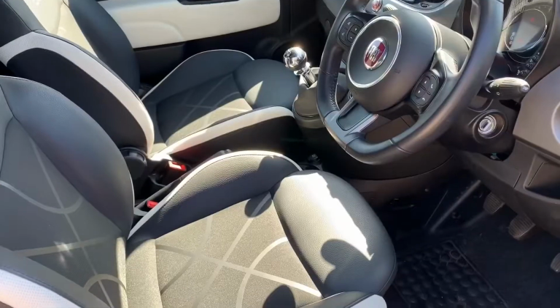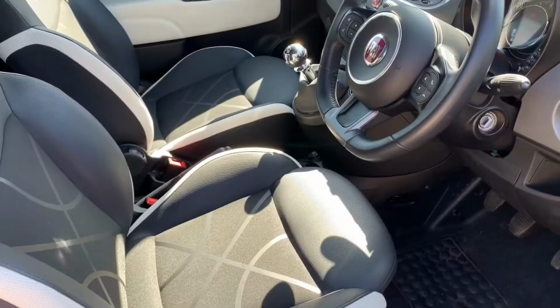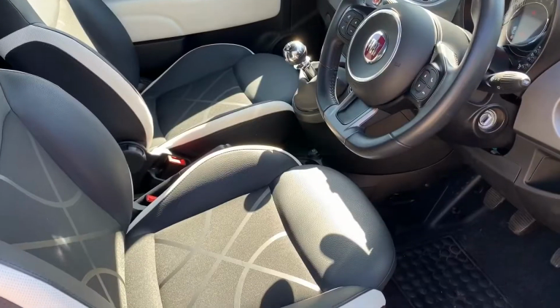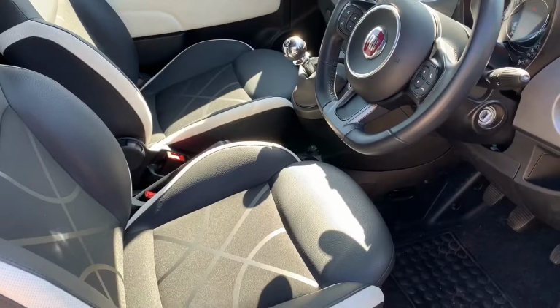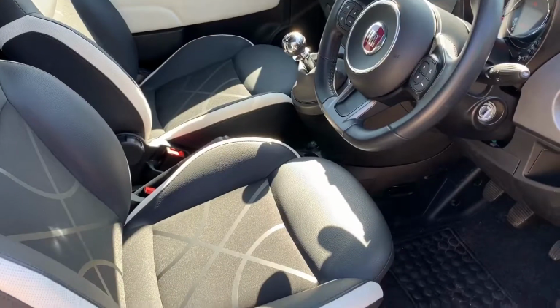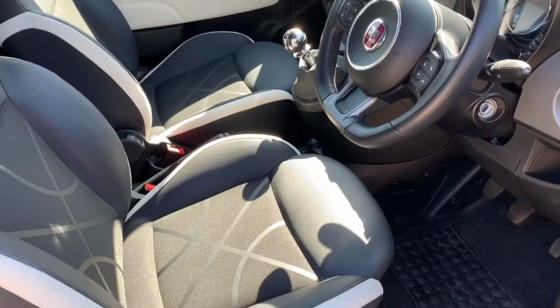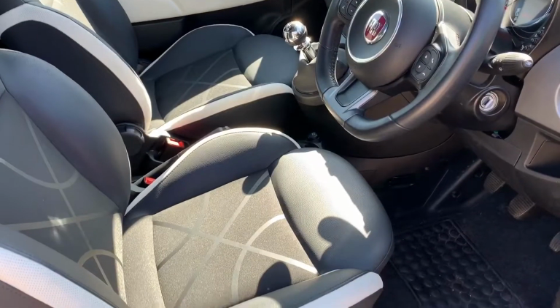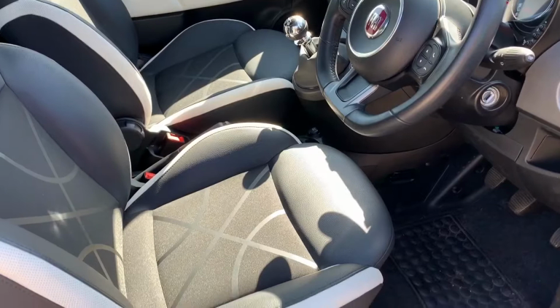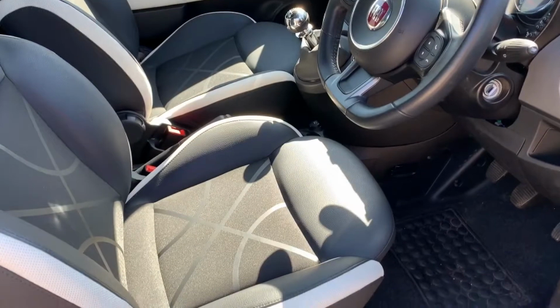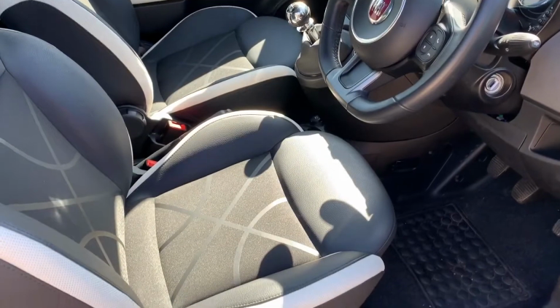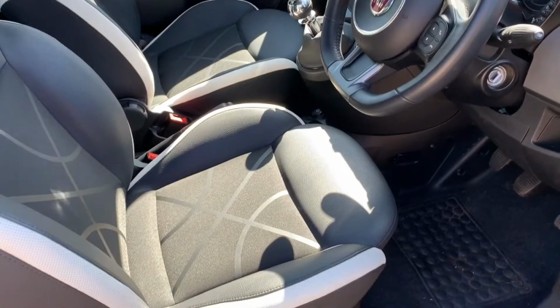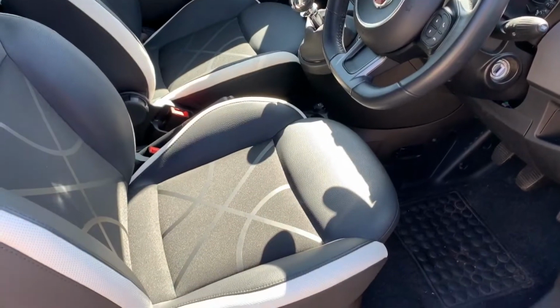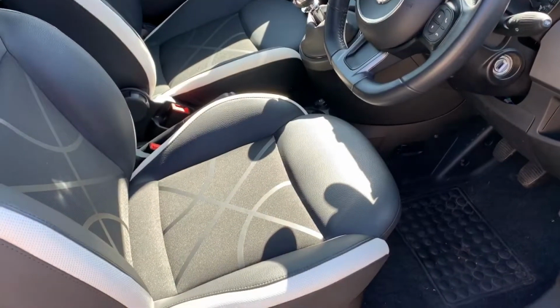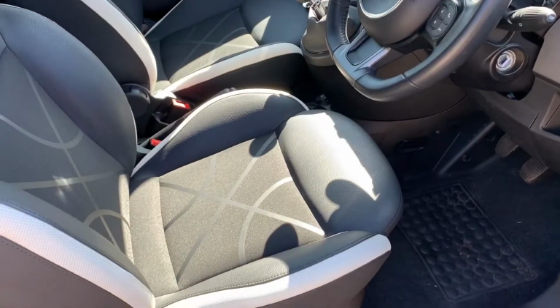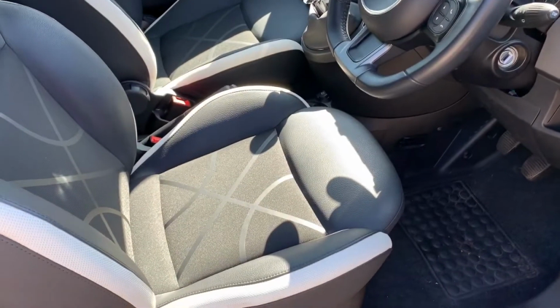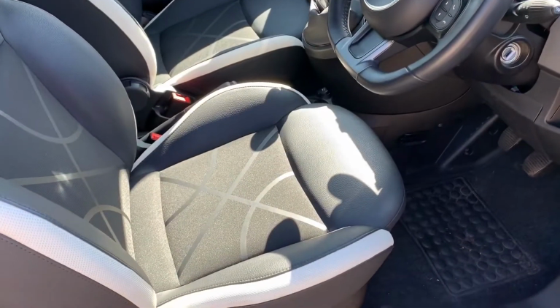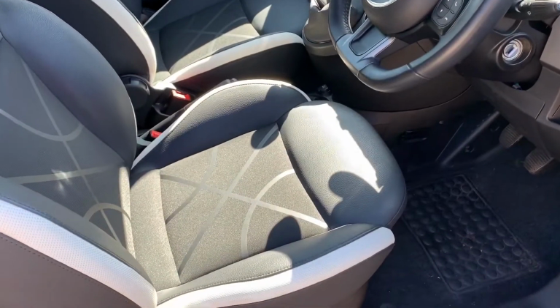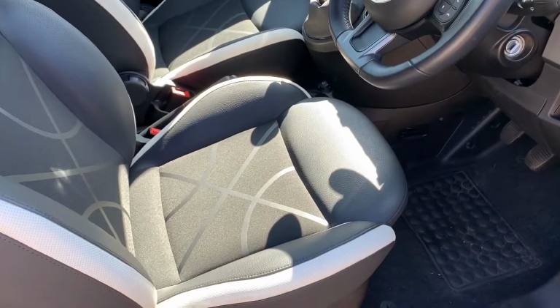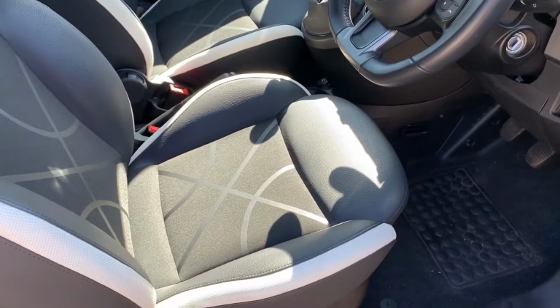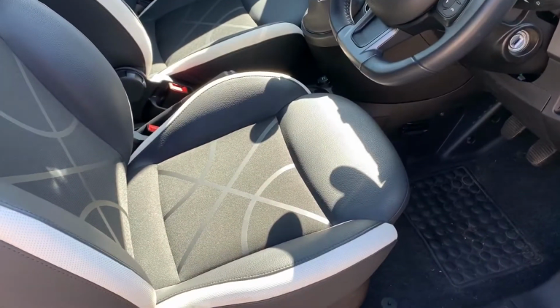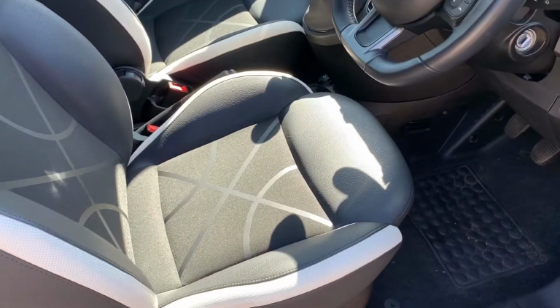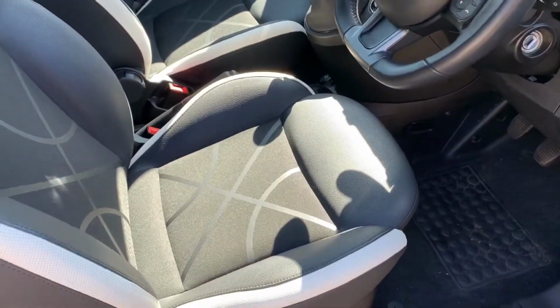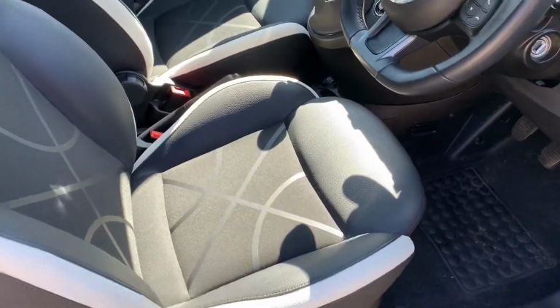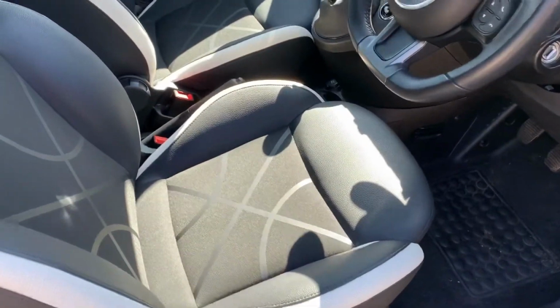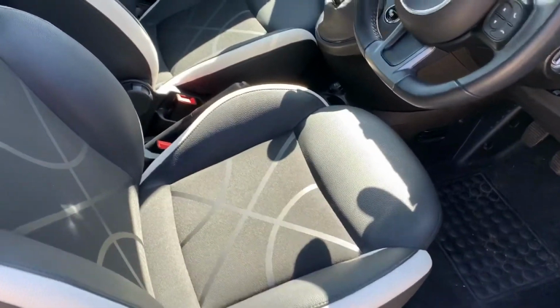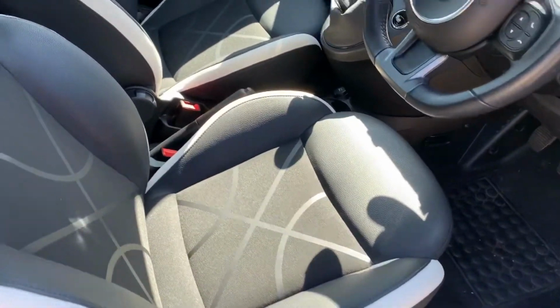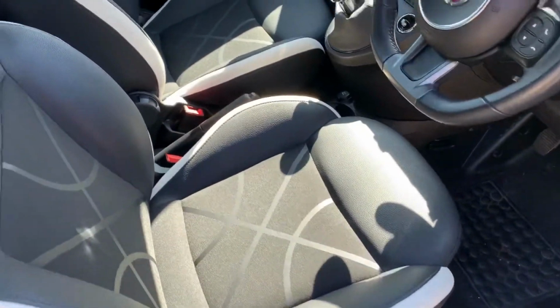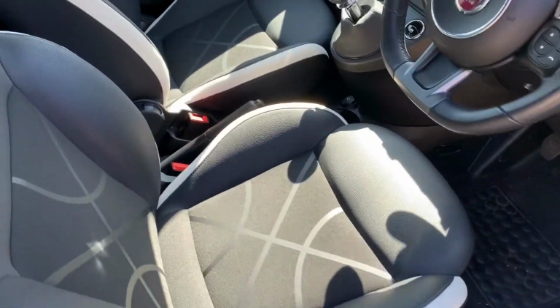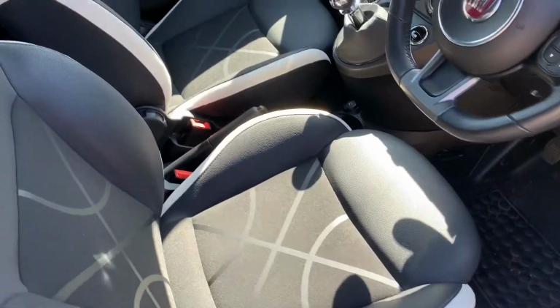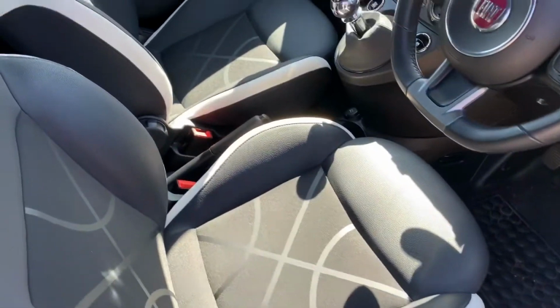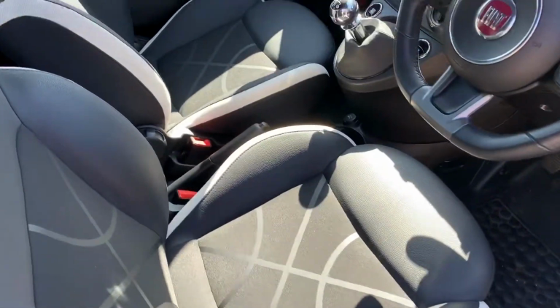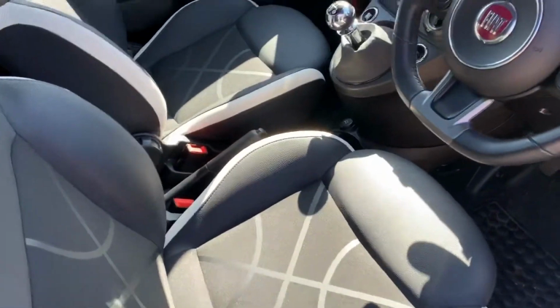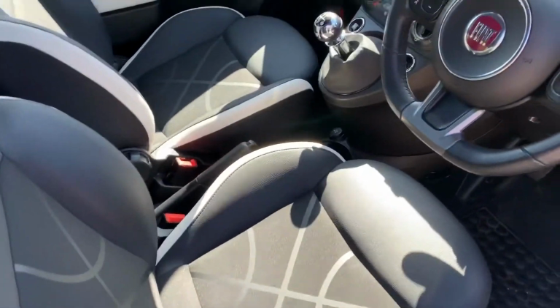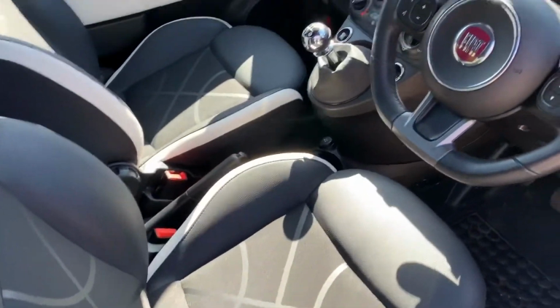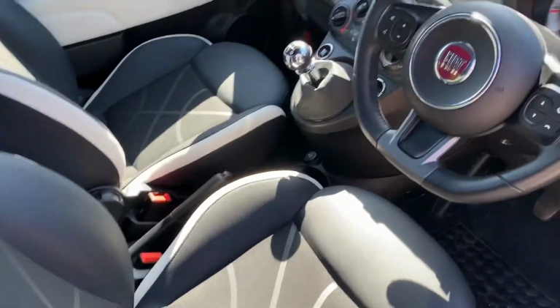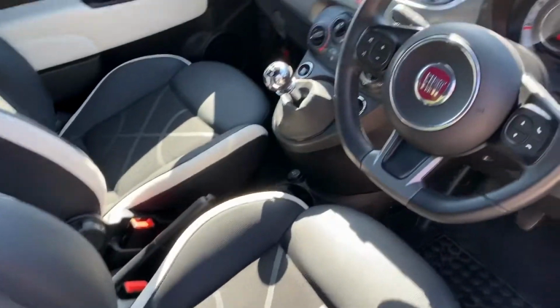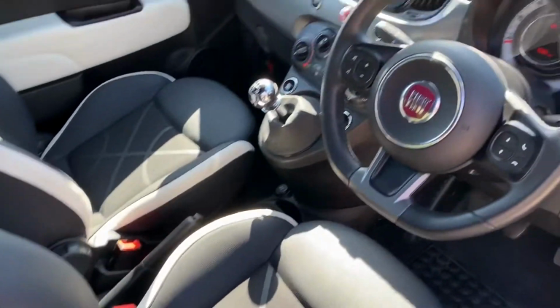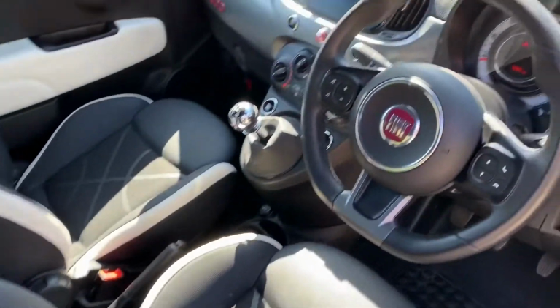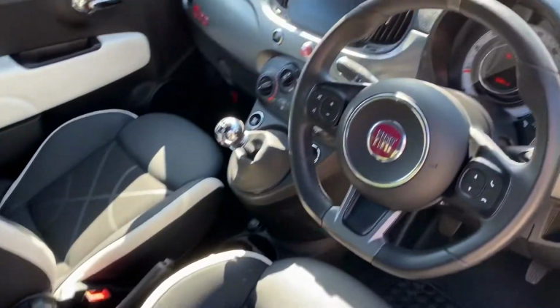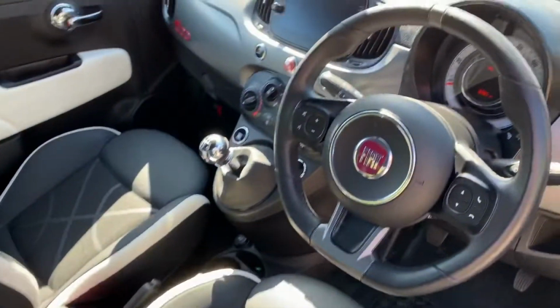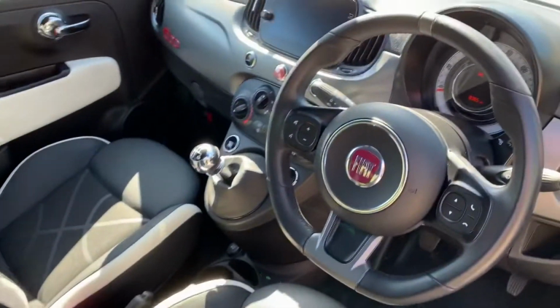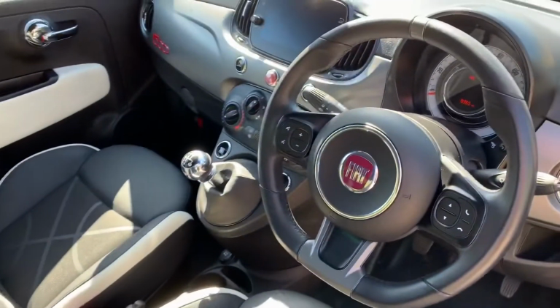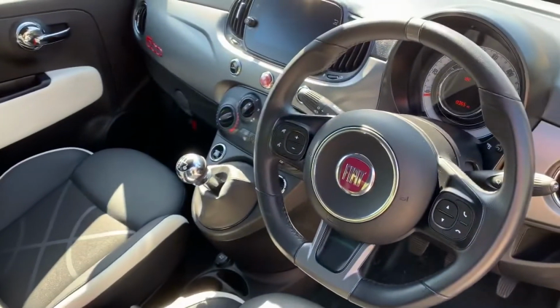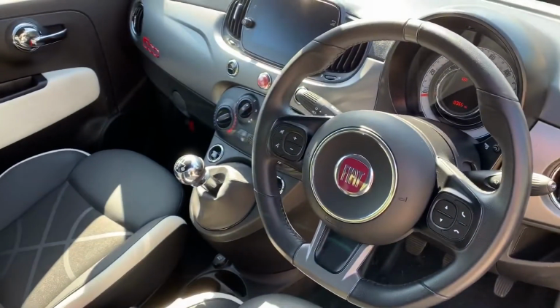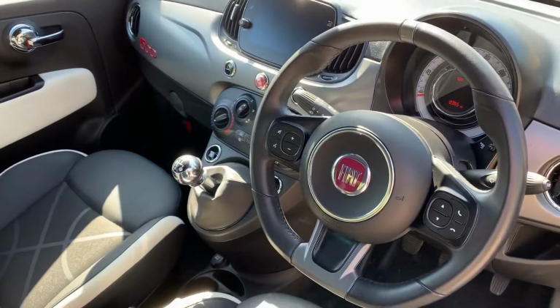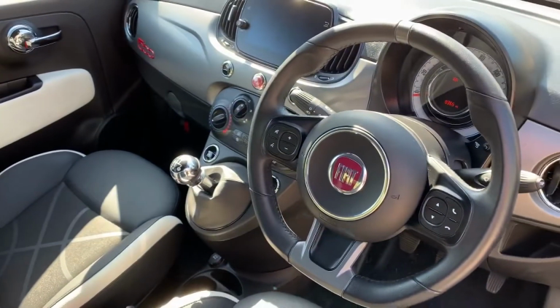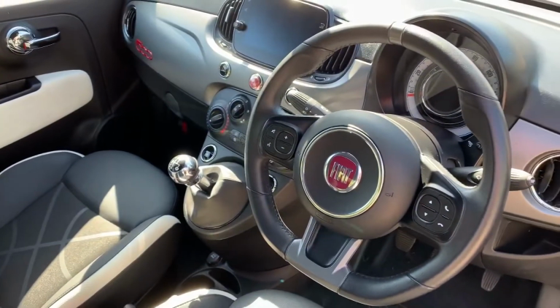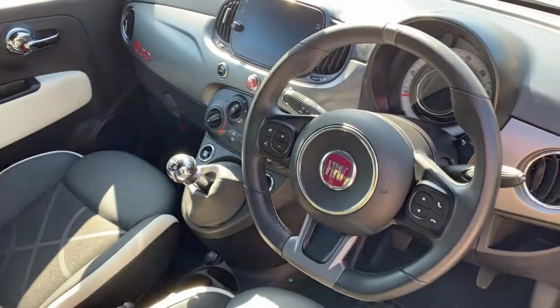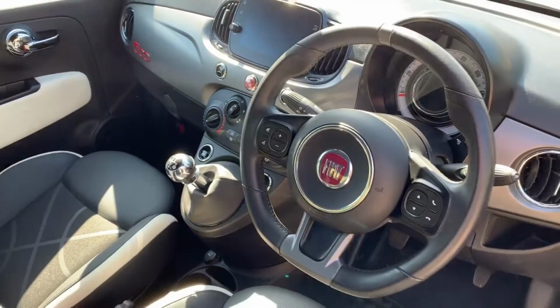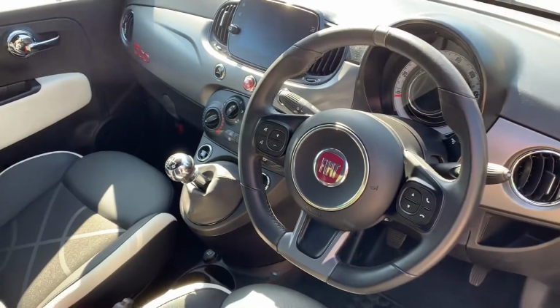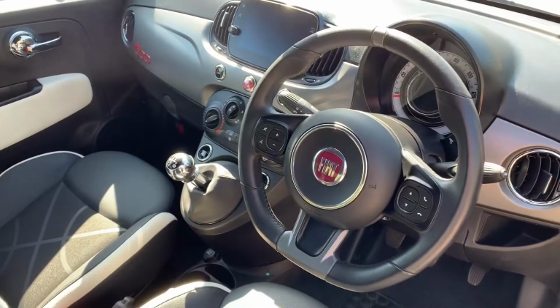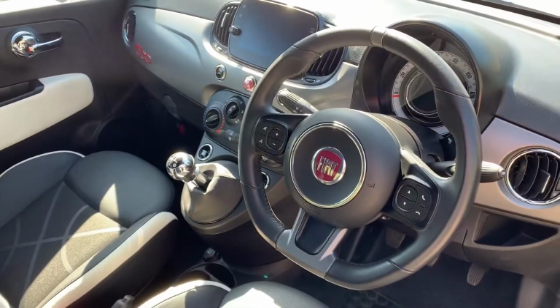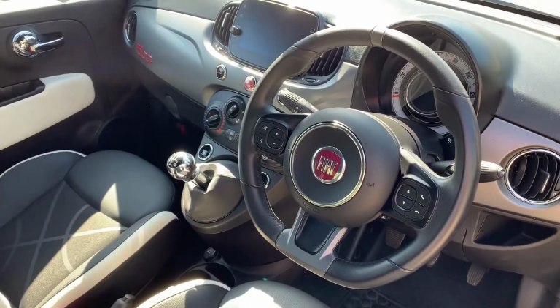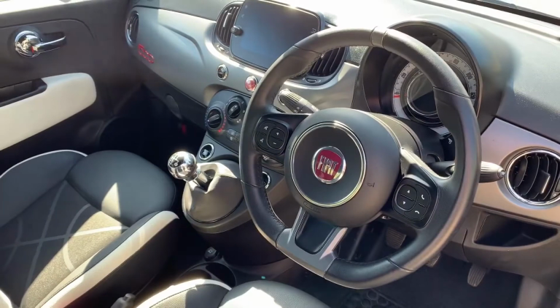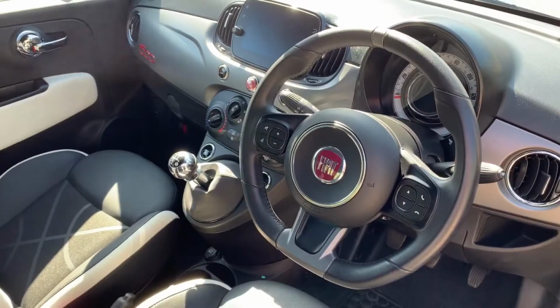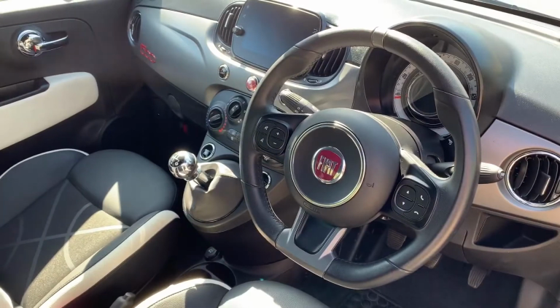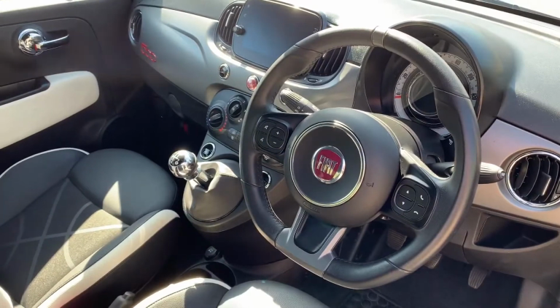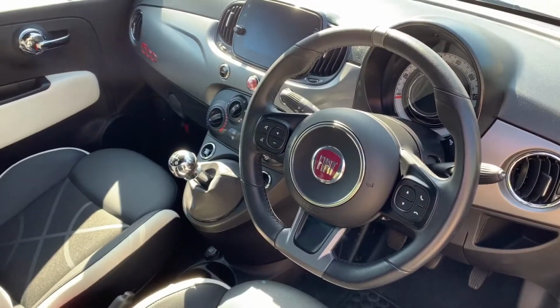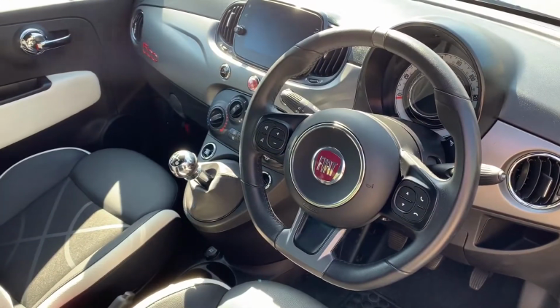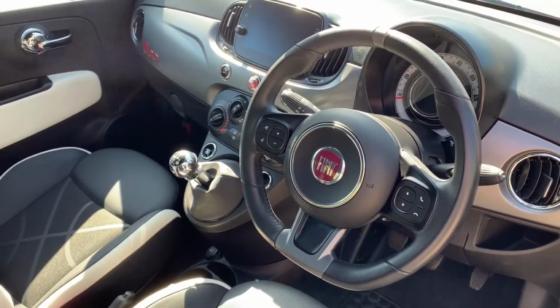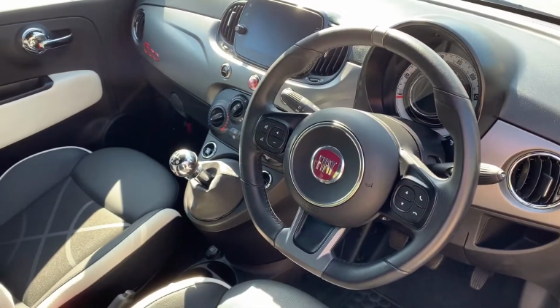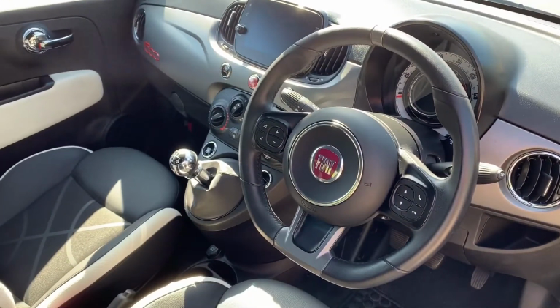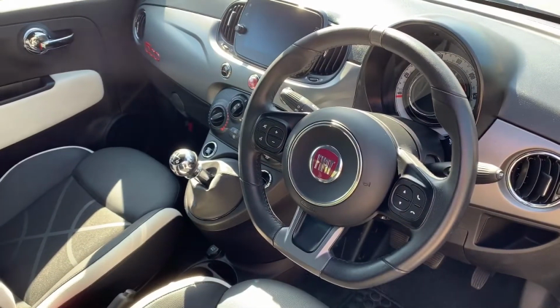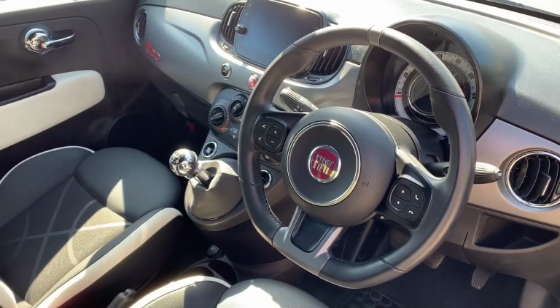Just briefly before we climb in, we're seeing the interior from this exterior point of view. There's plenty to run through on the dashboard so let's hop in and do that right now.